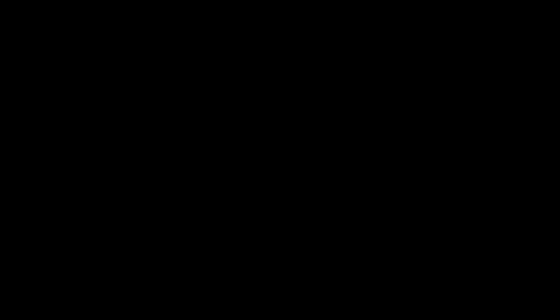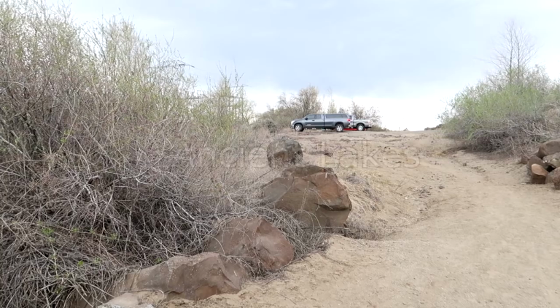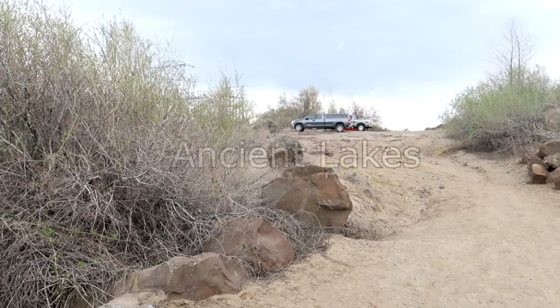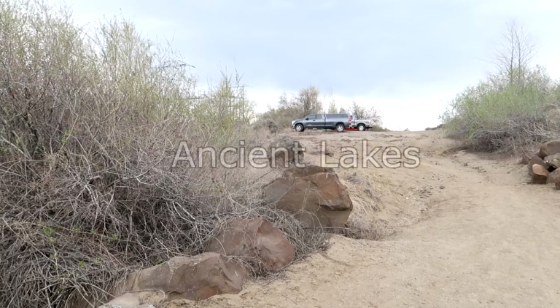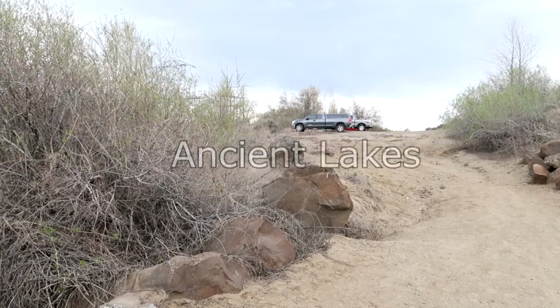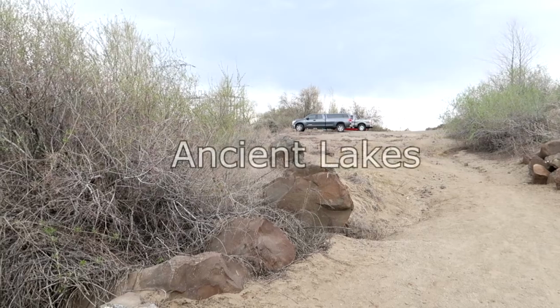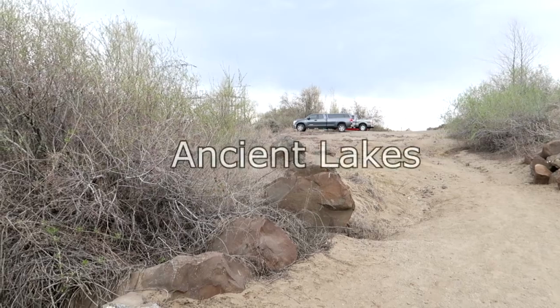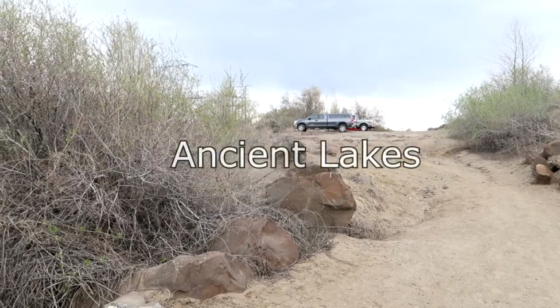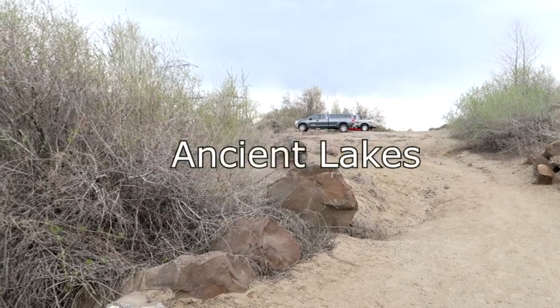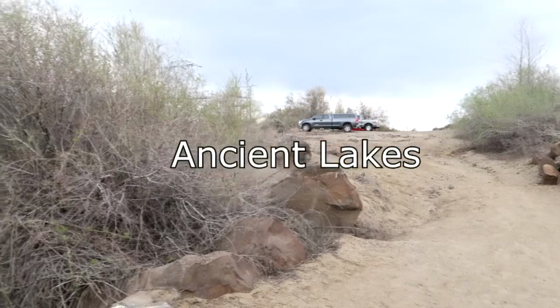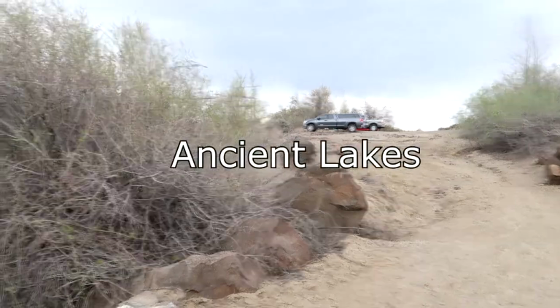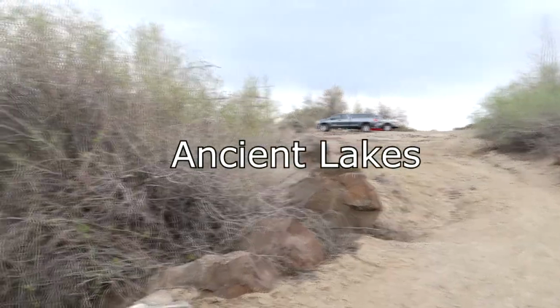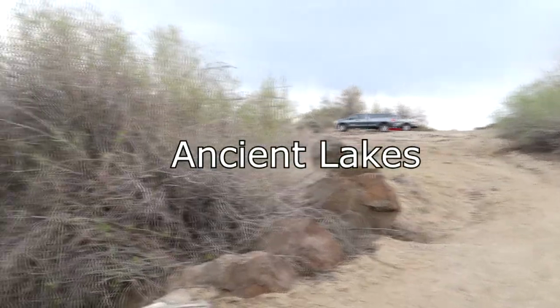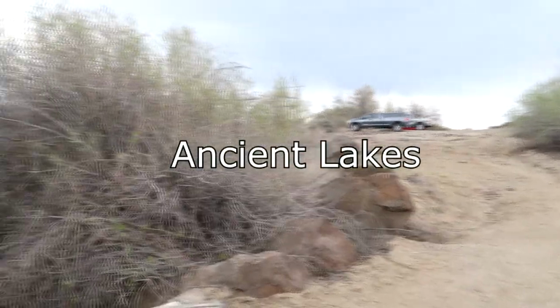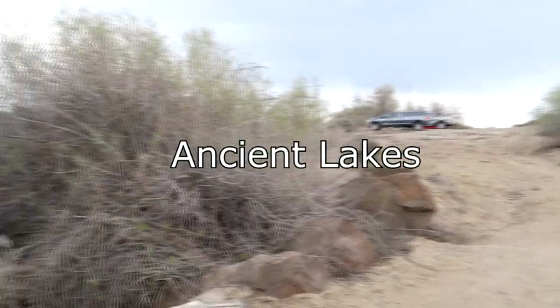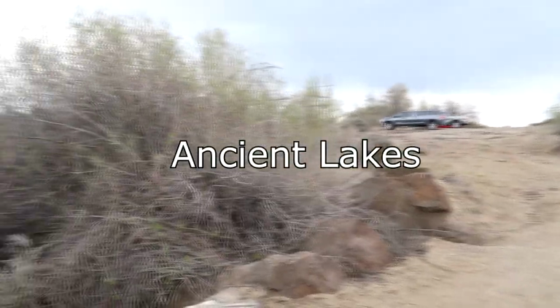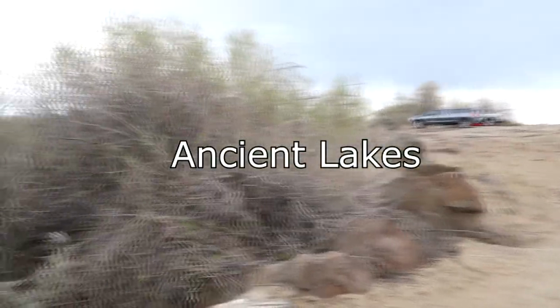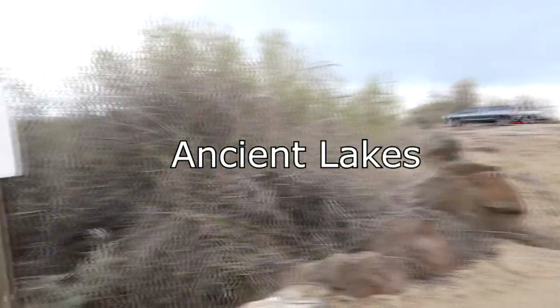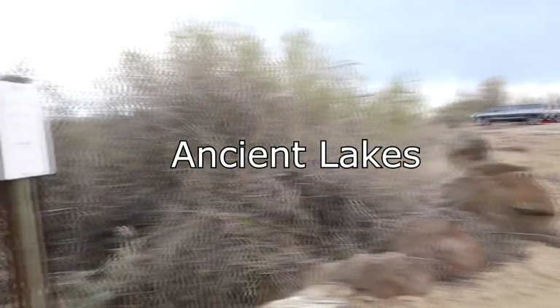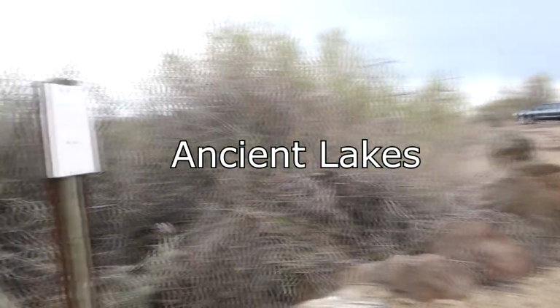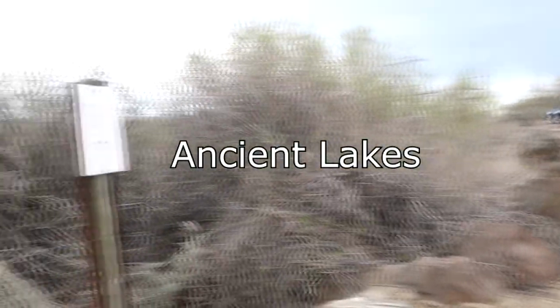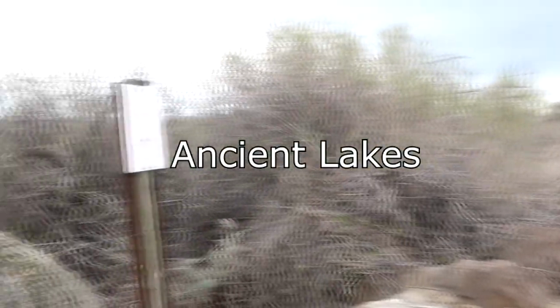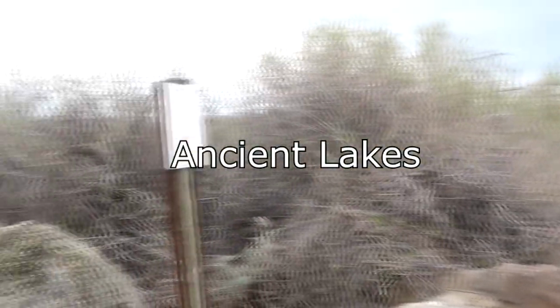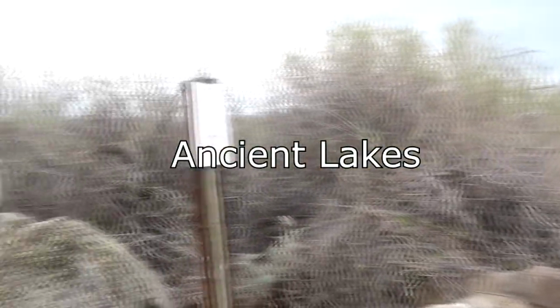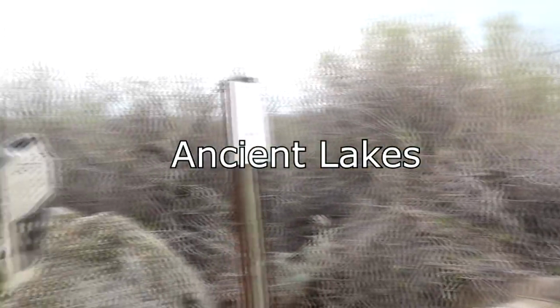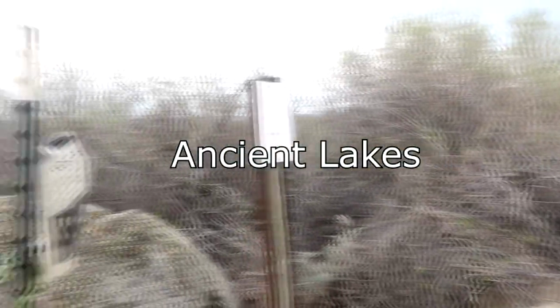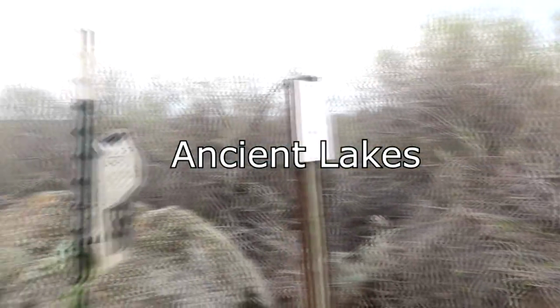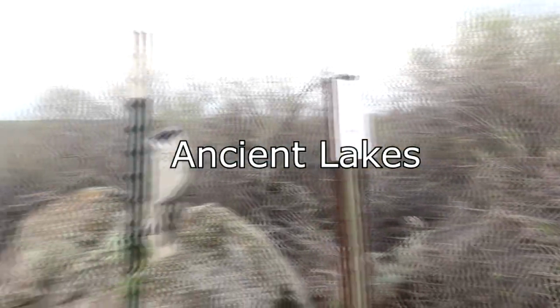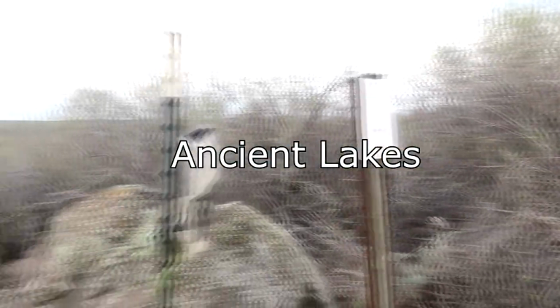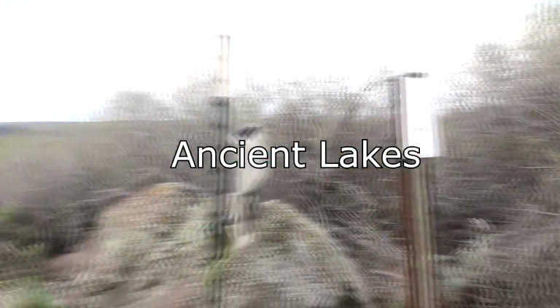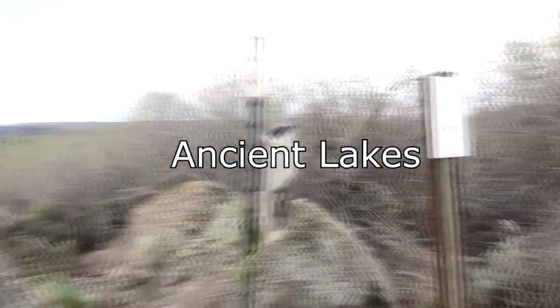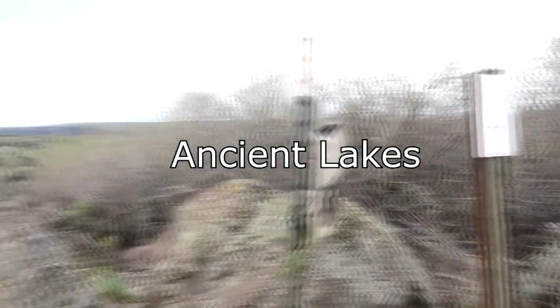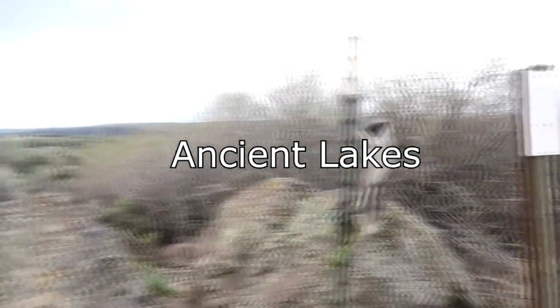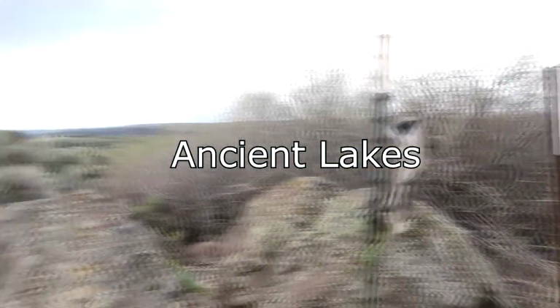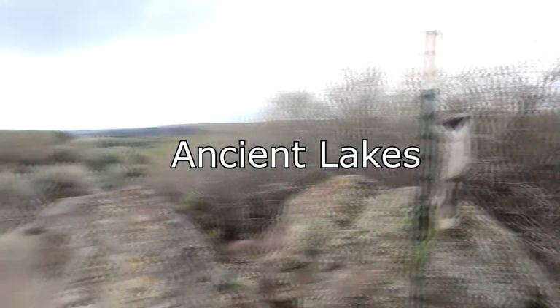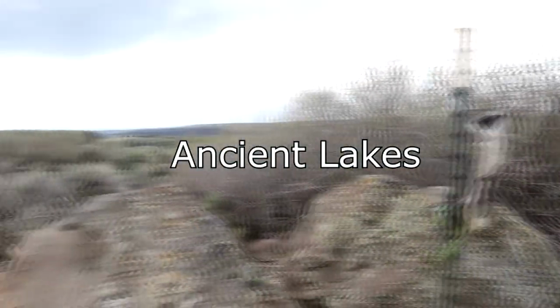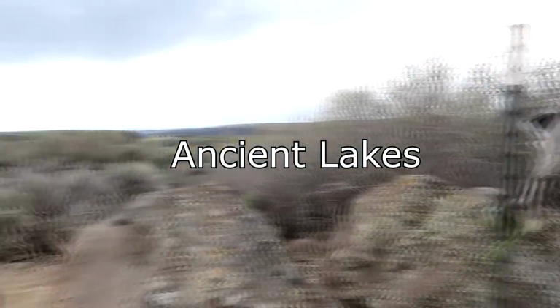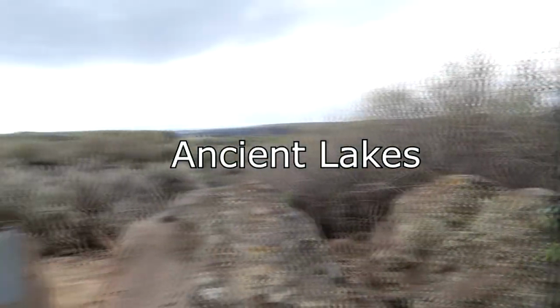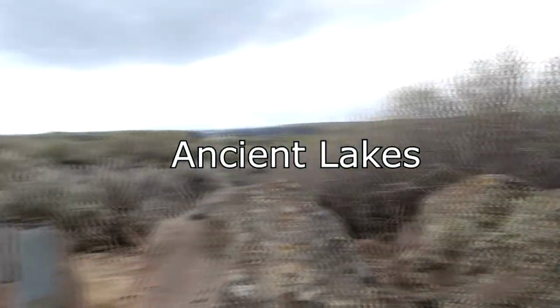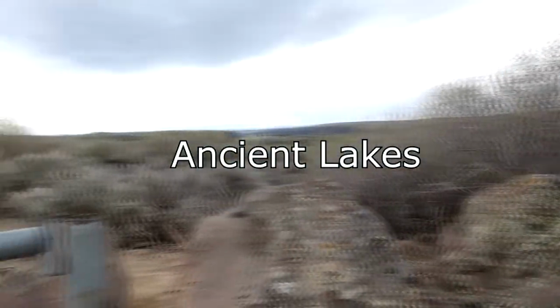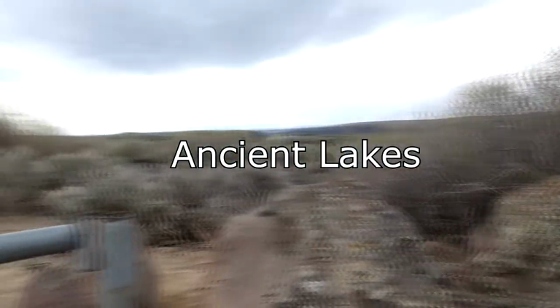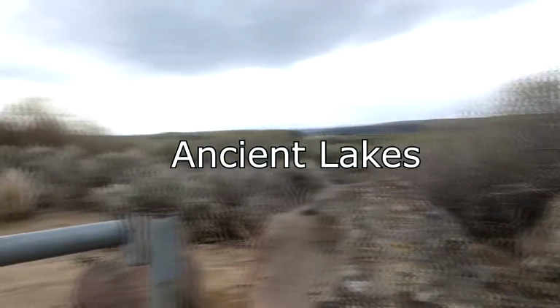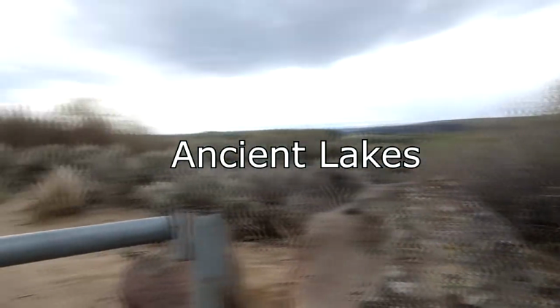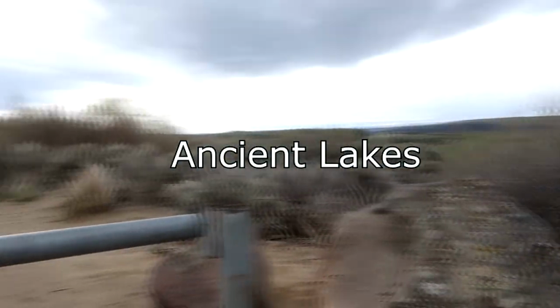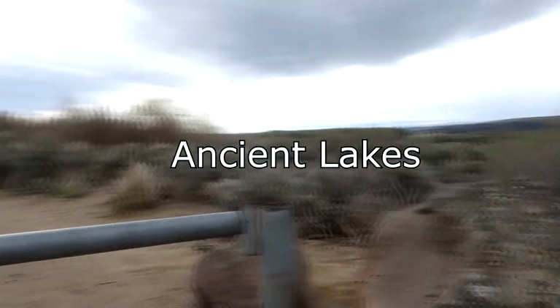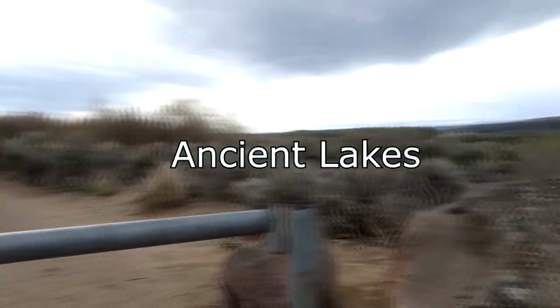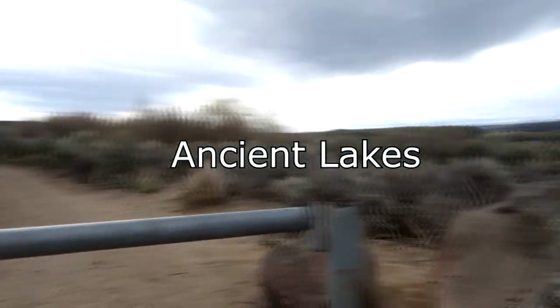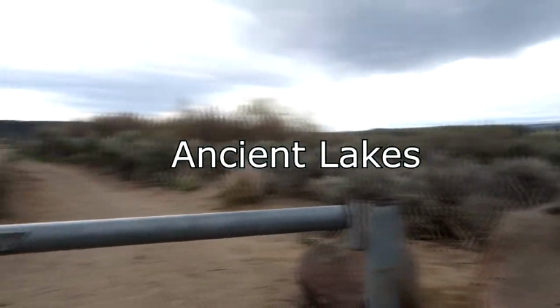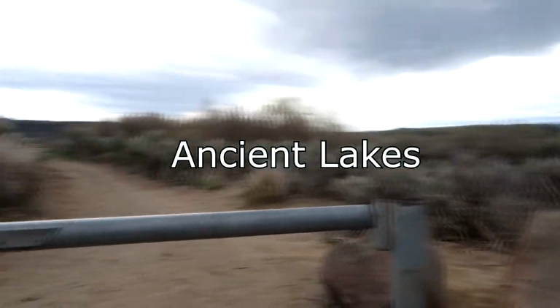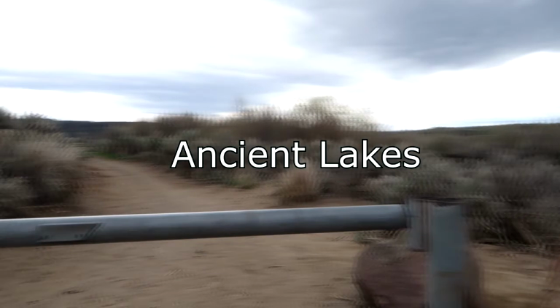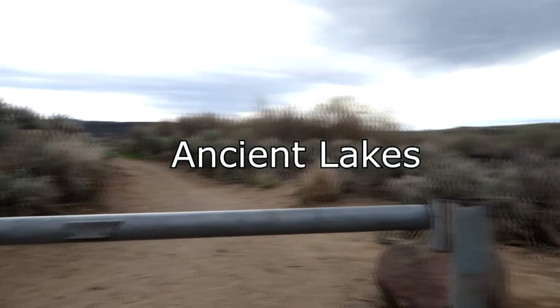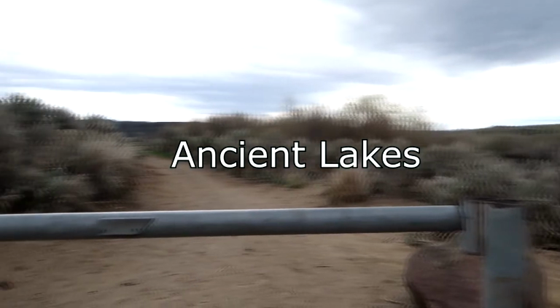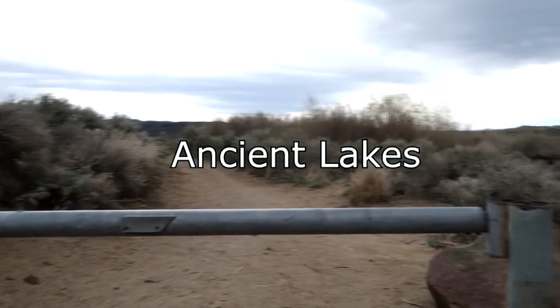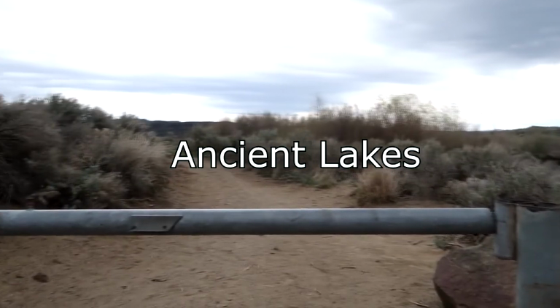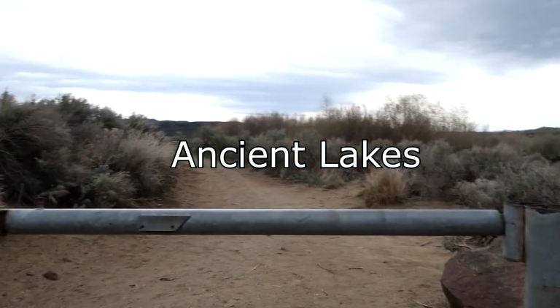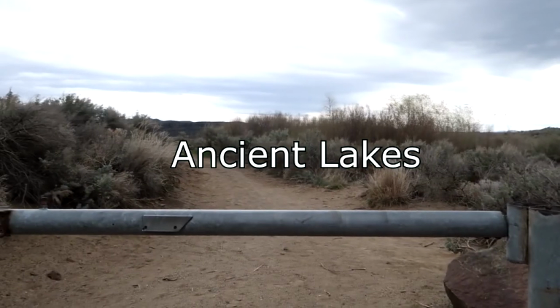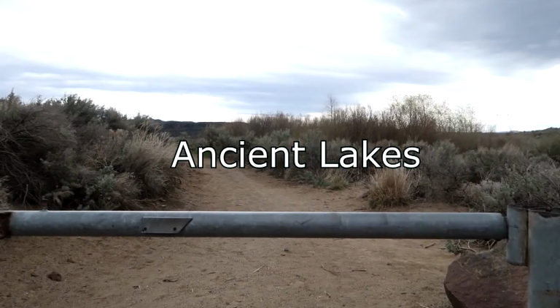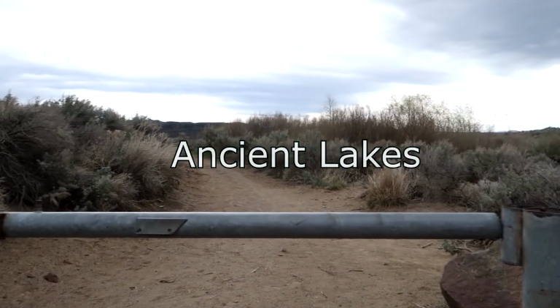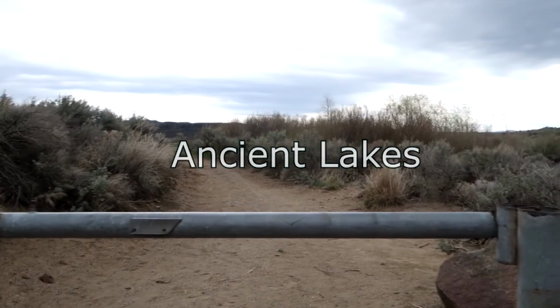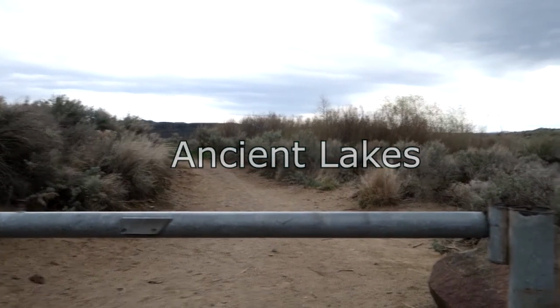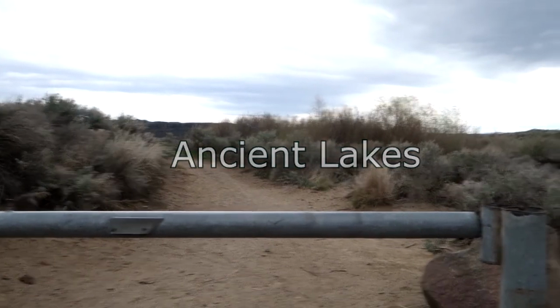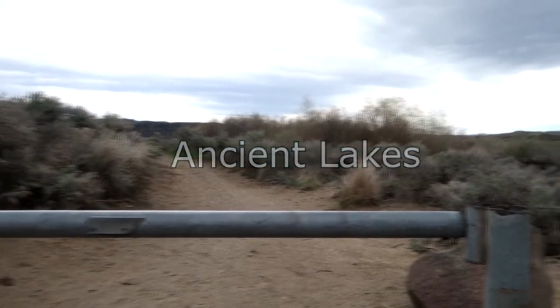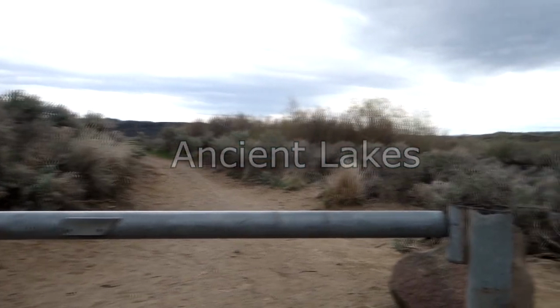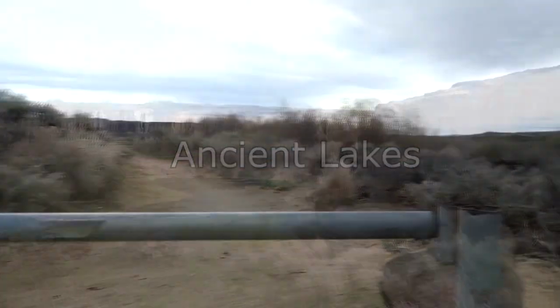Parking is over there and the hike starts right here. Let's go.